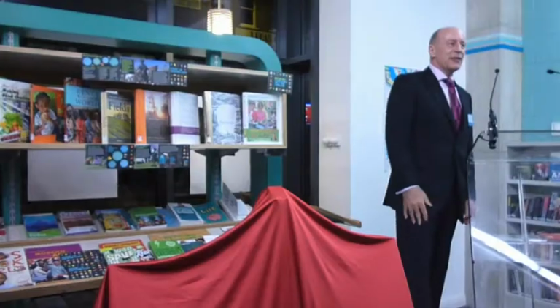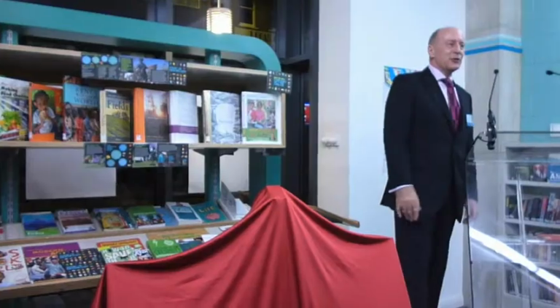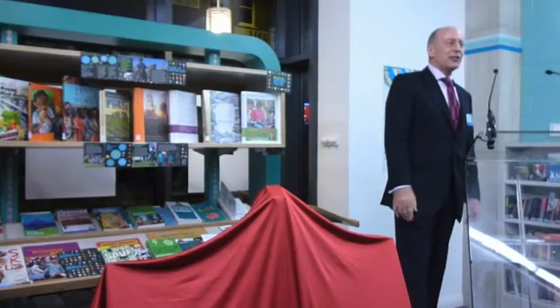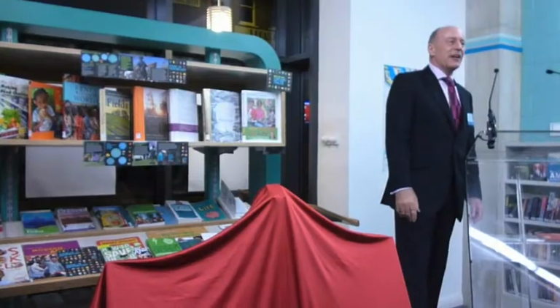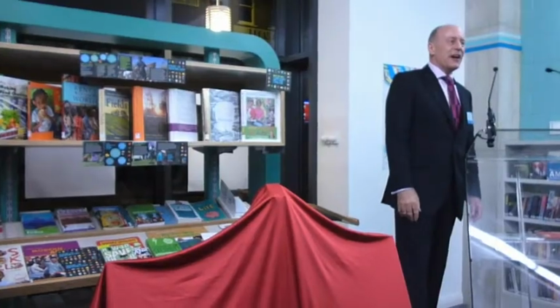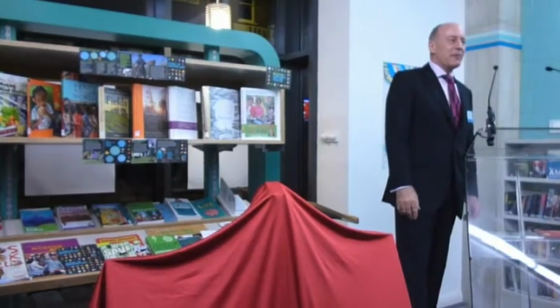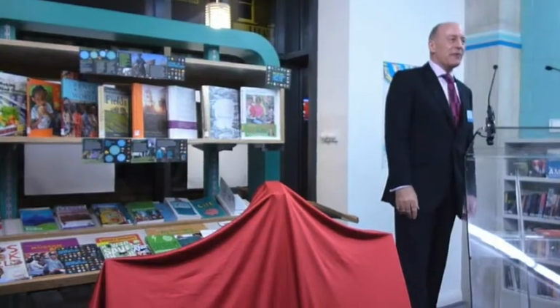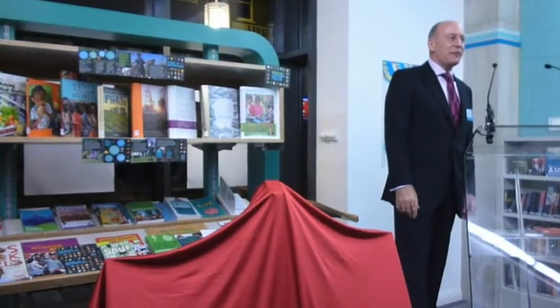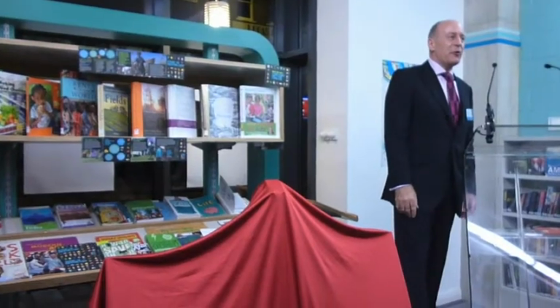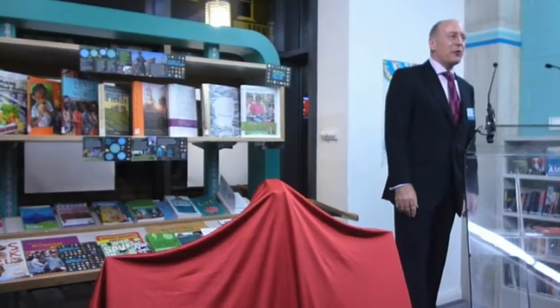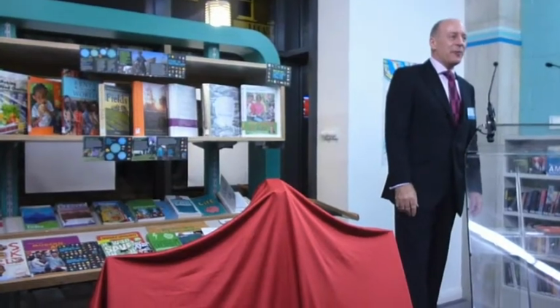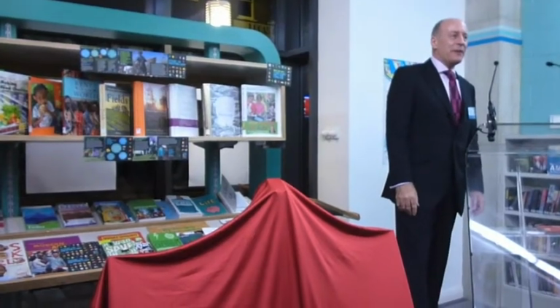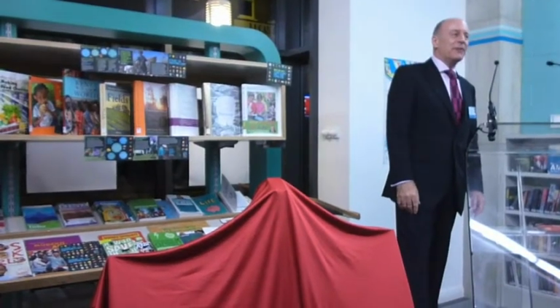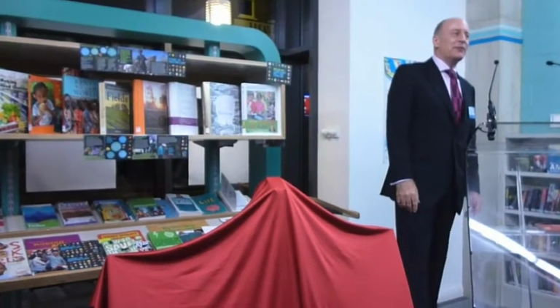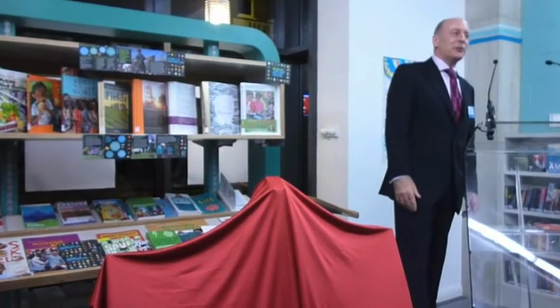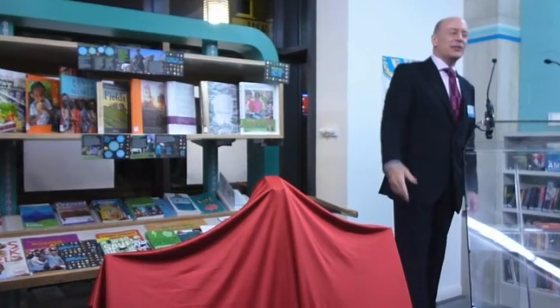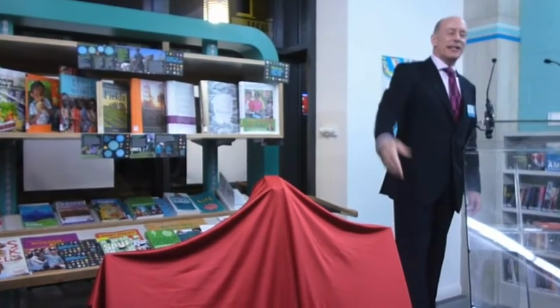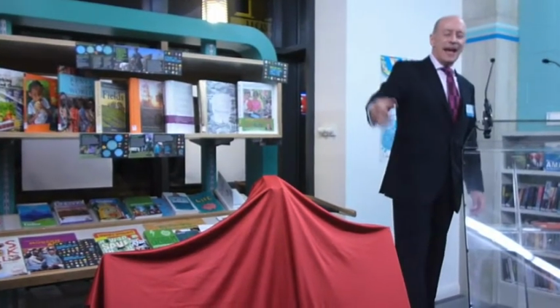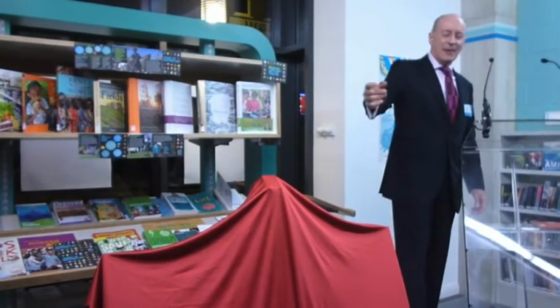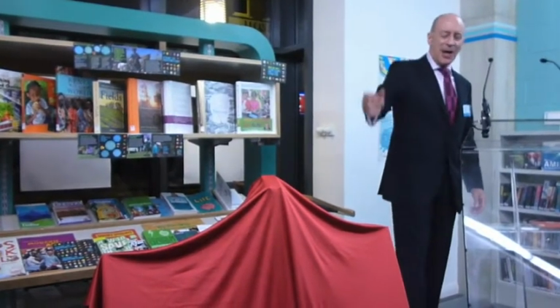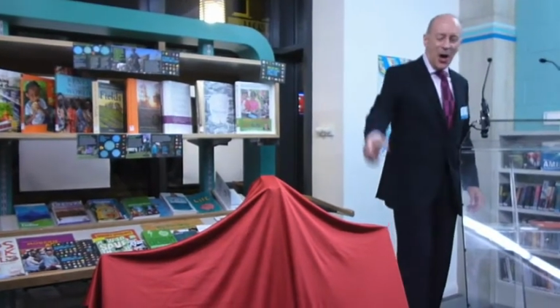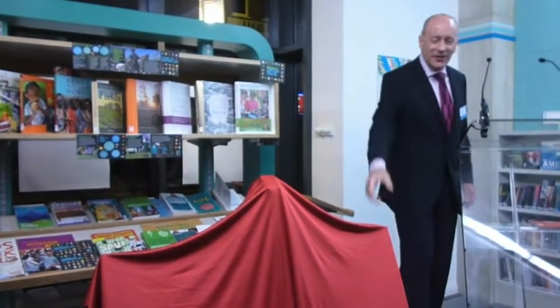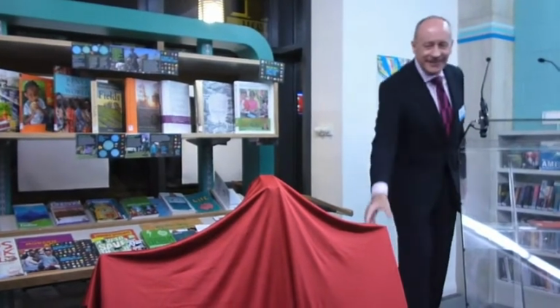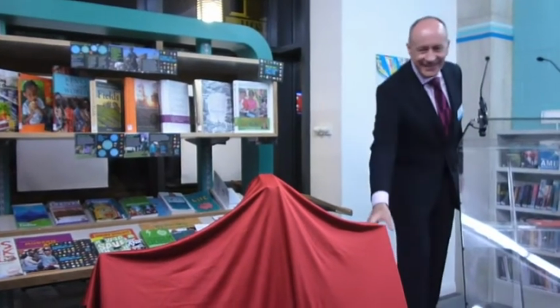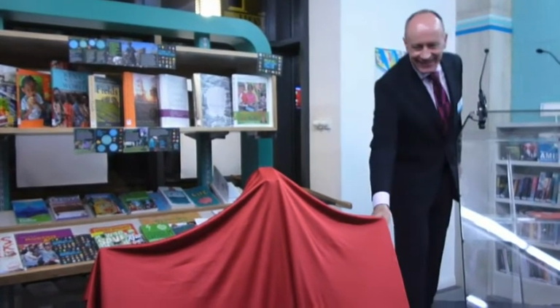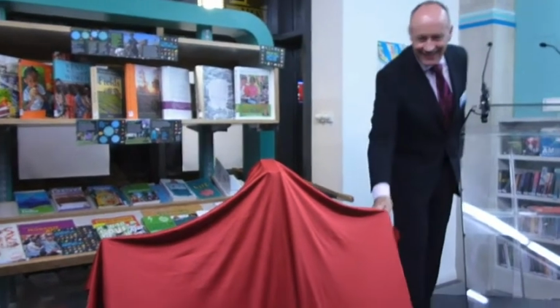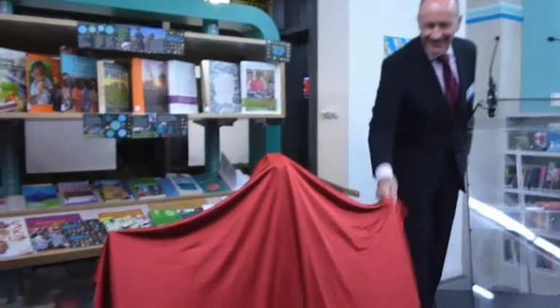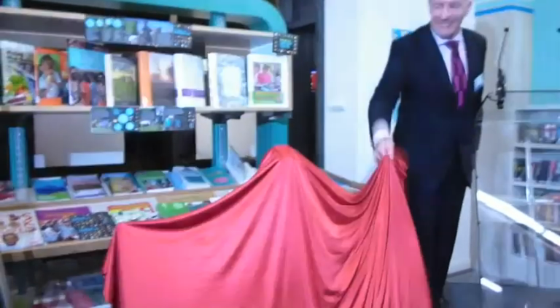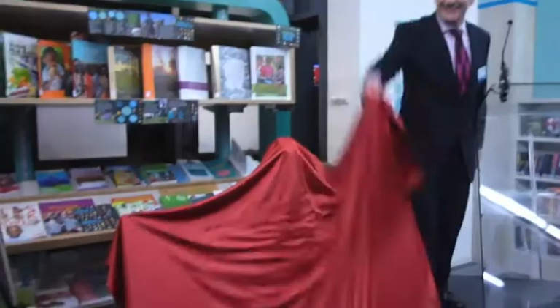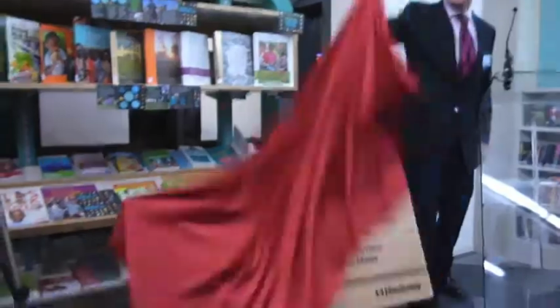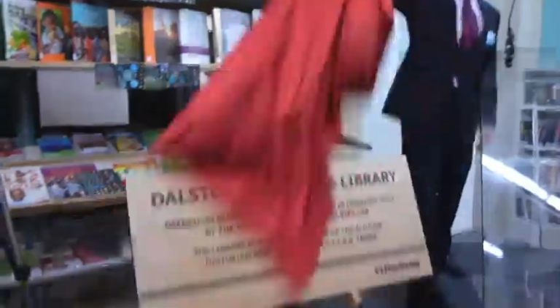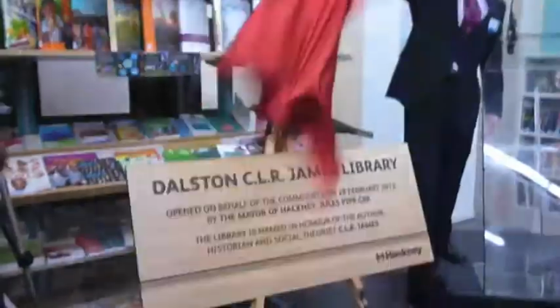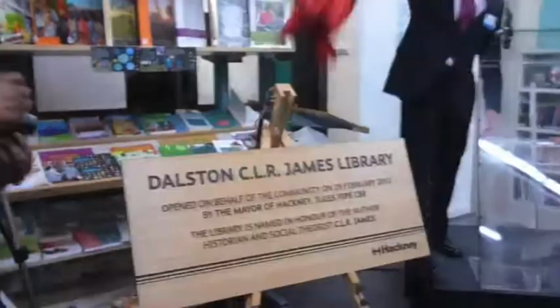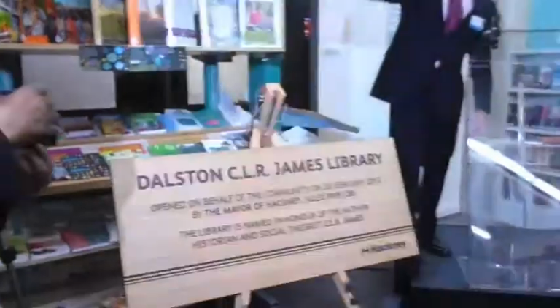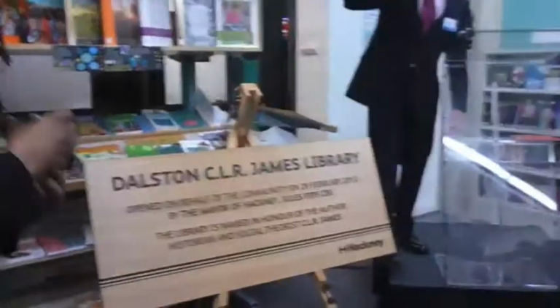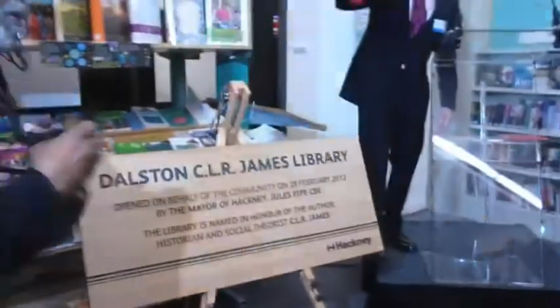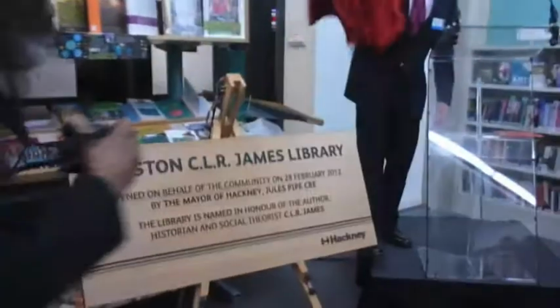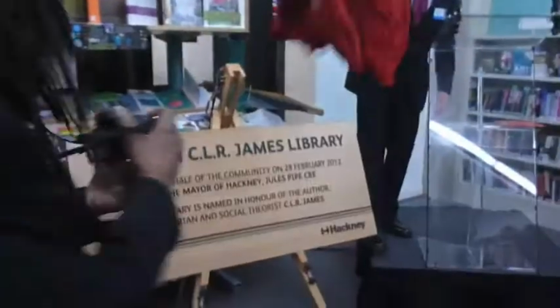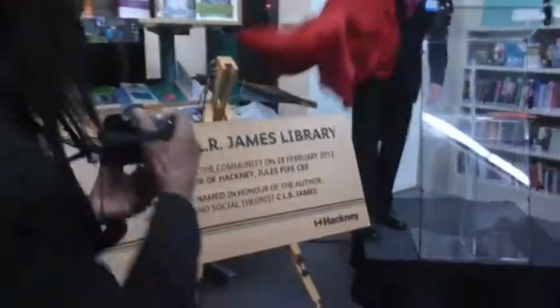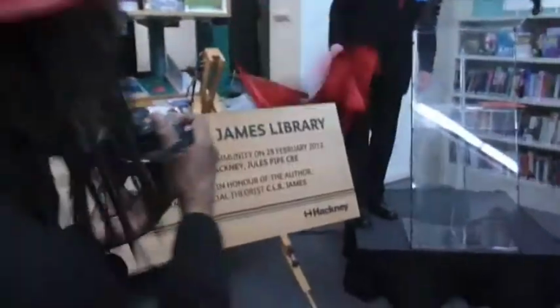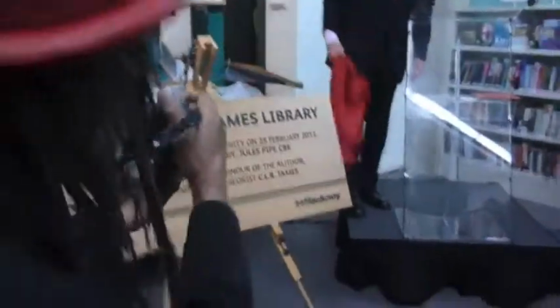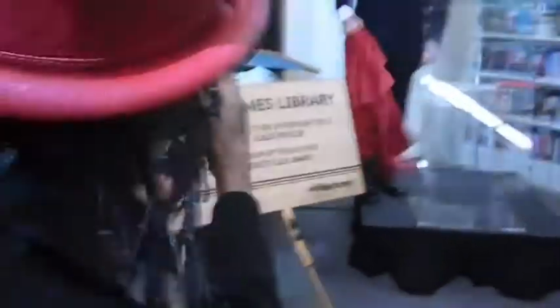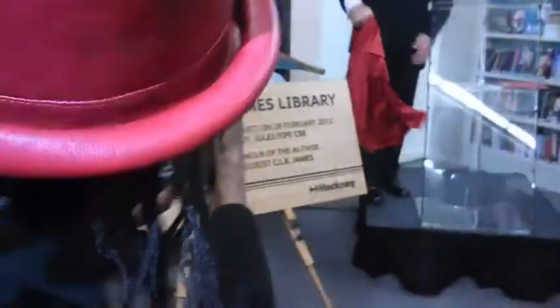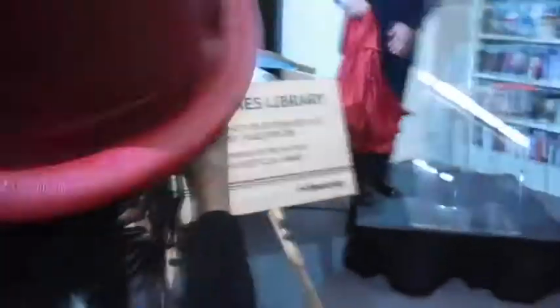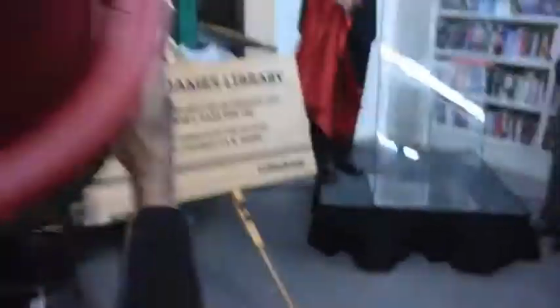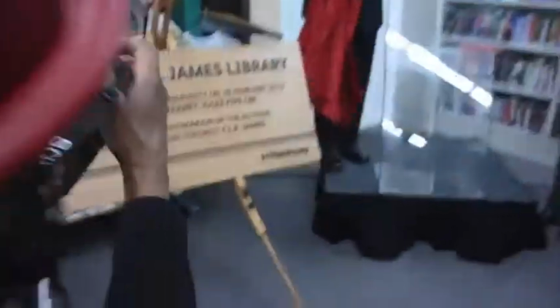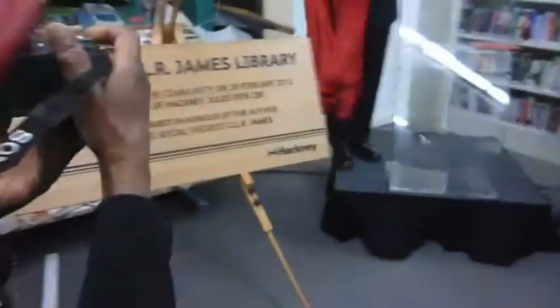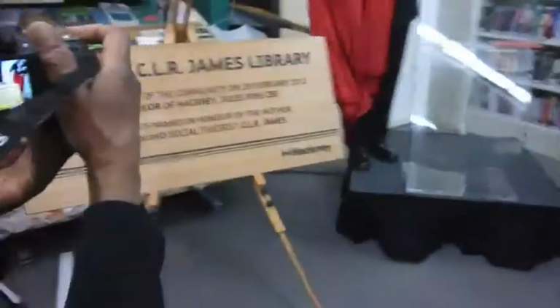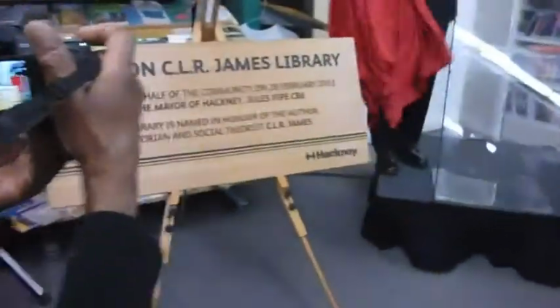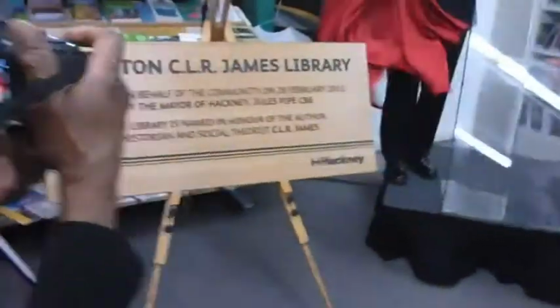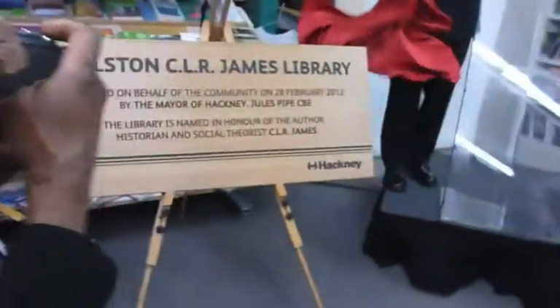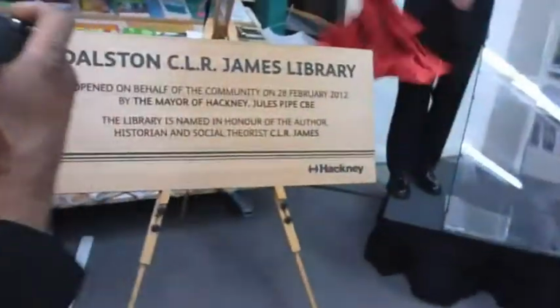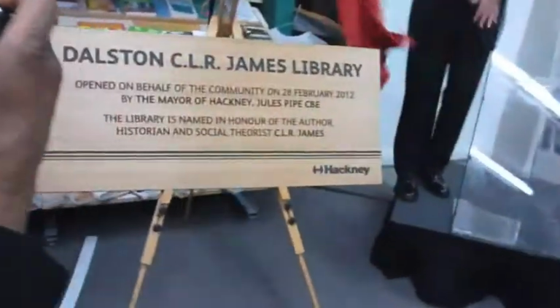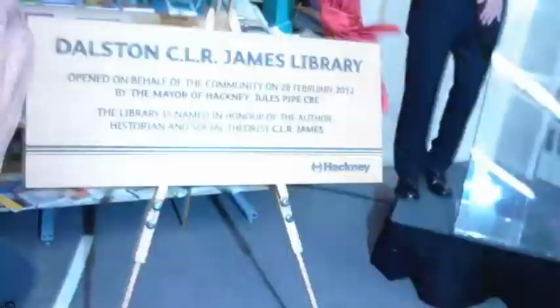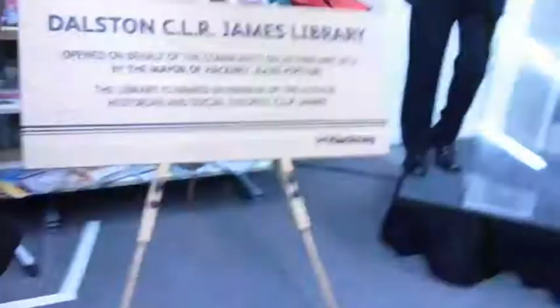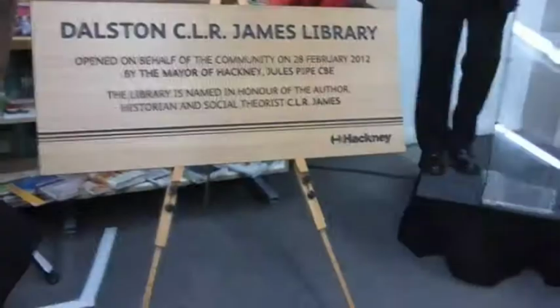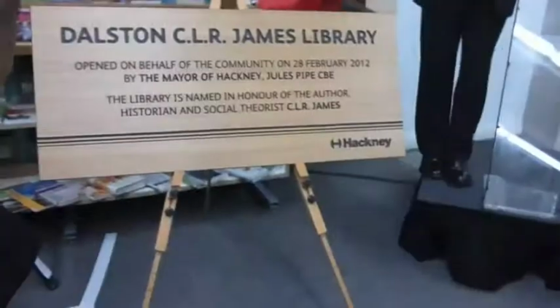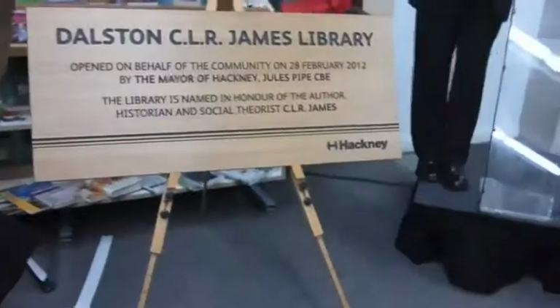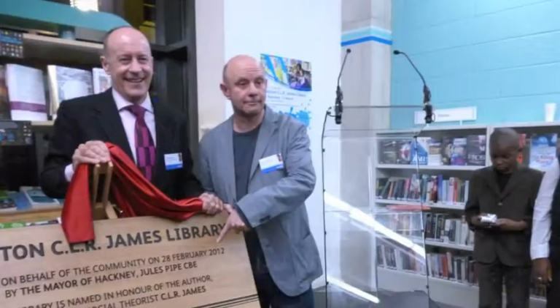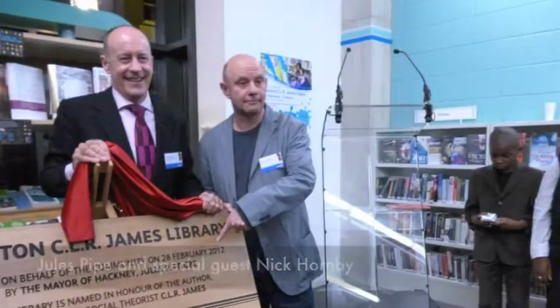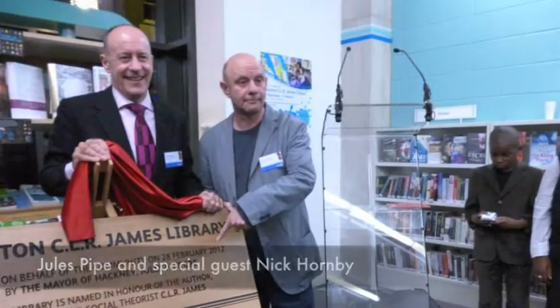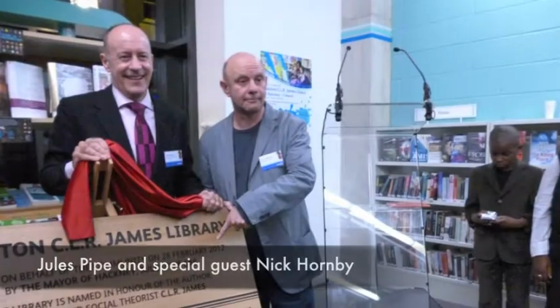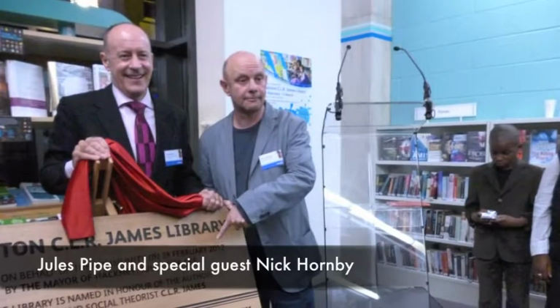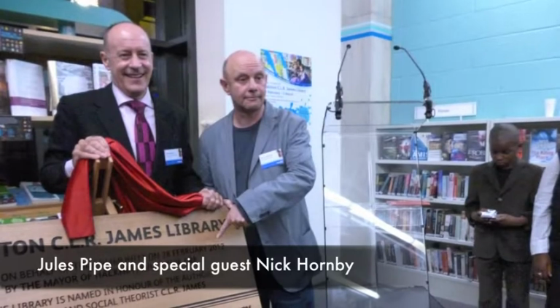Dalston Library — for all the people of Dalston and beyond! Thank you.